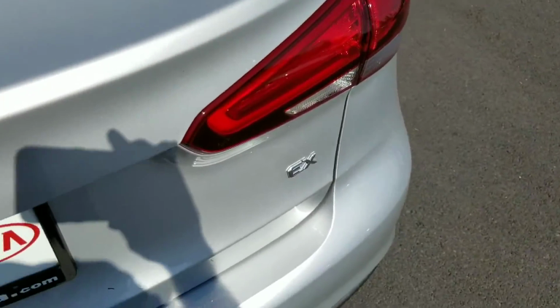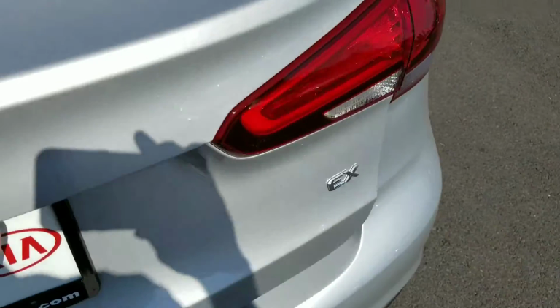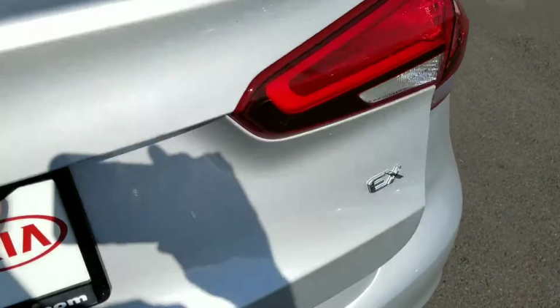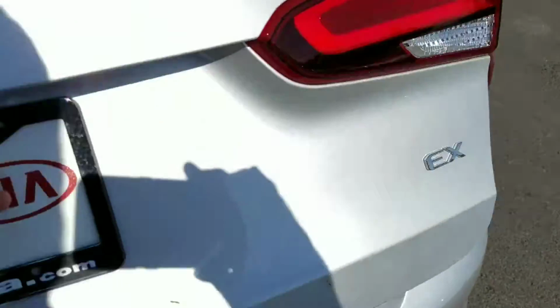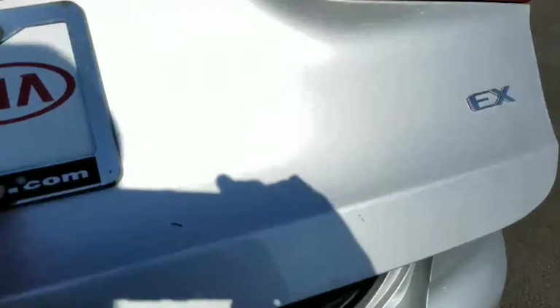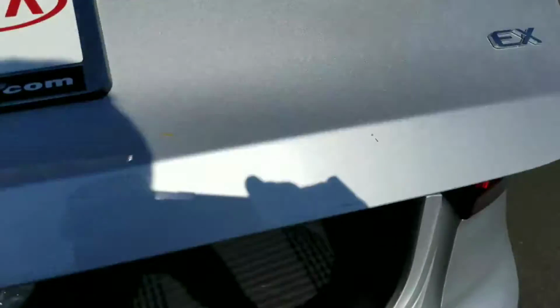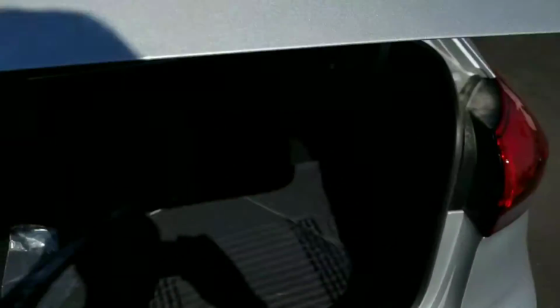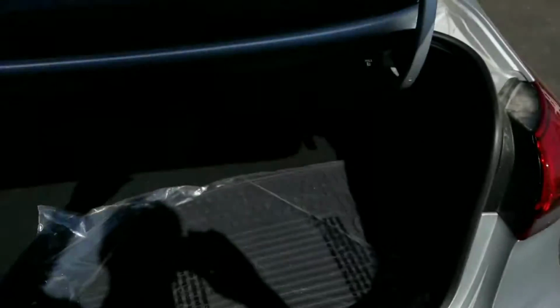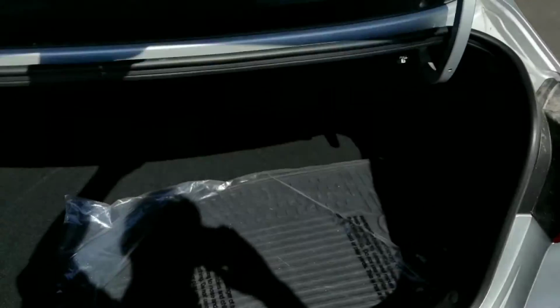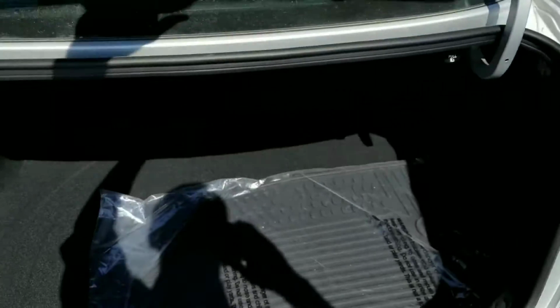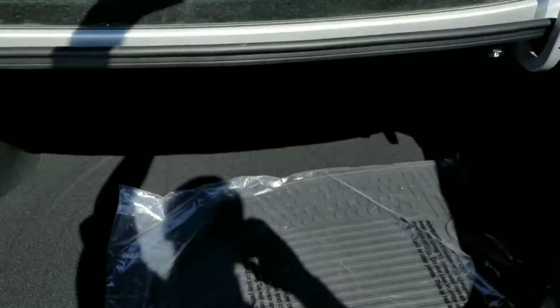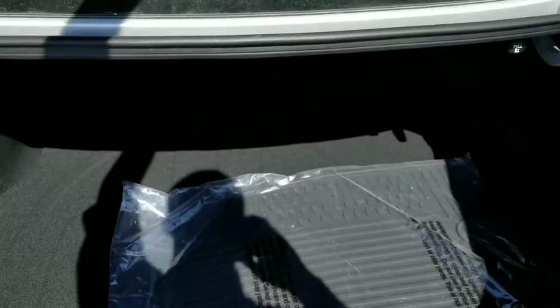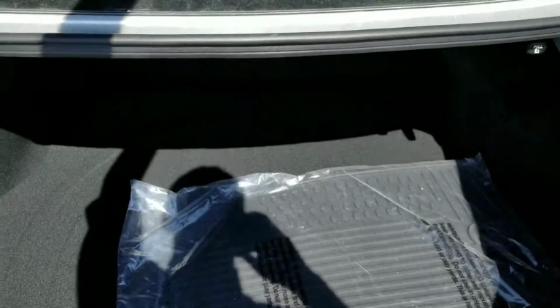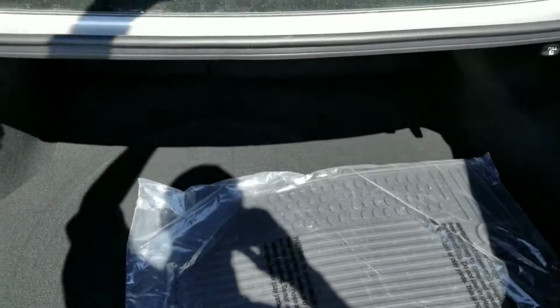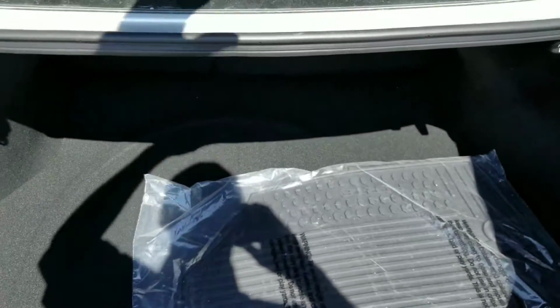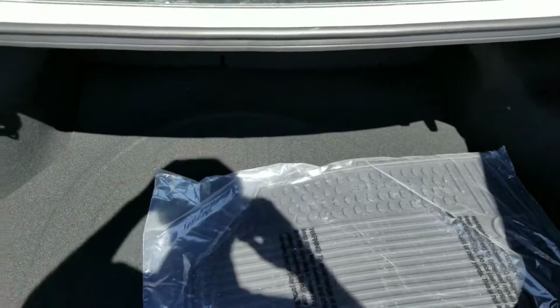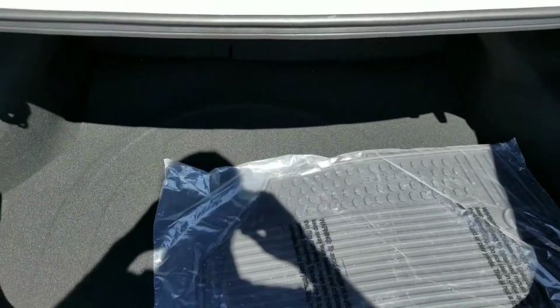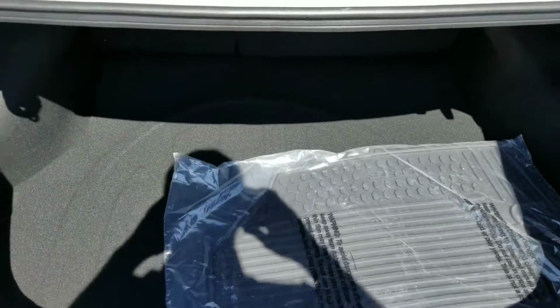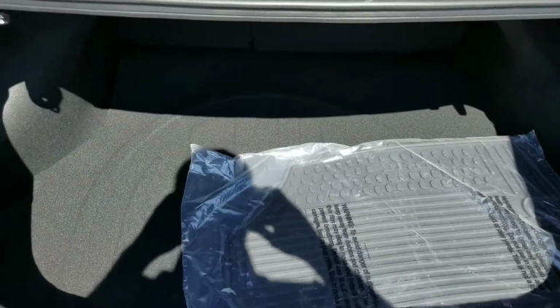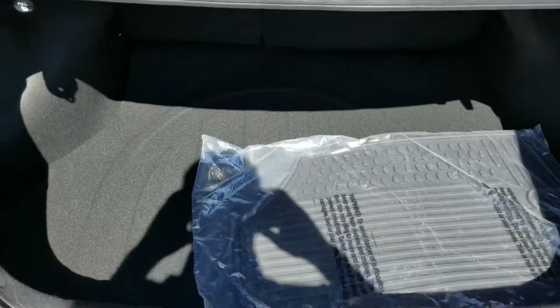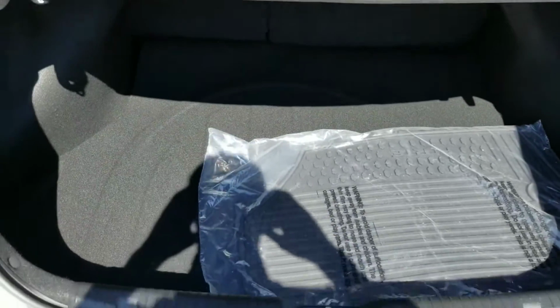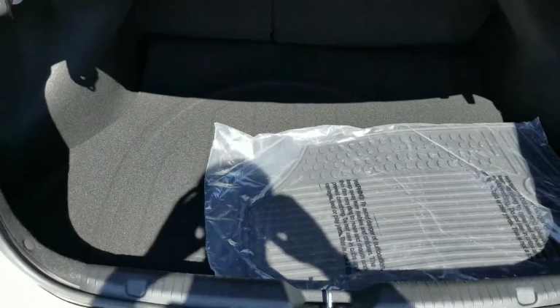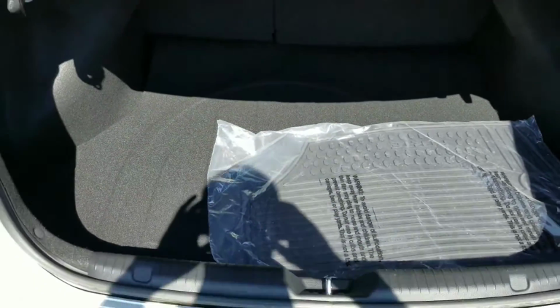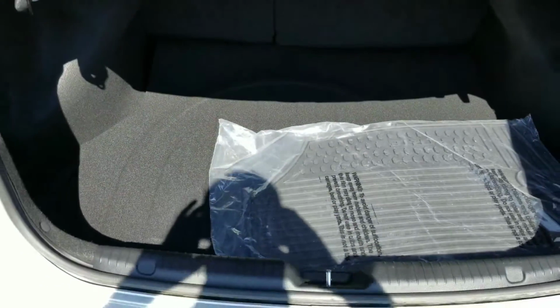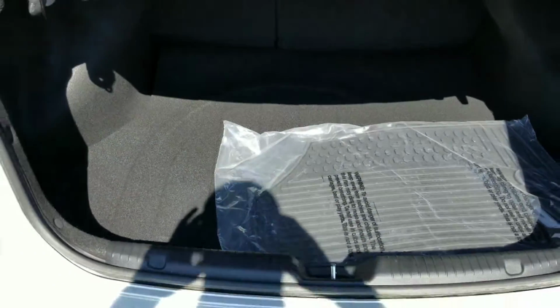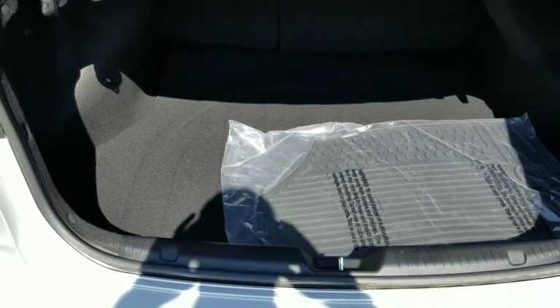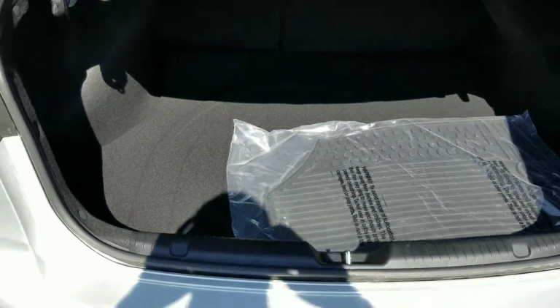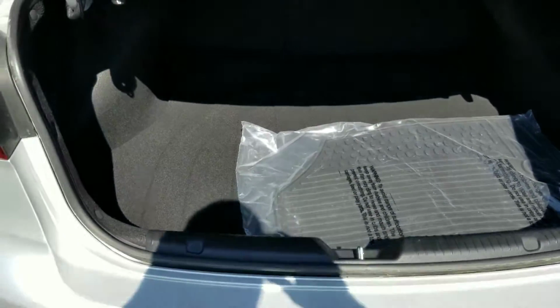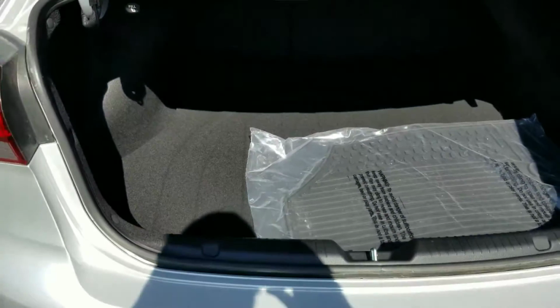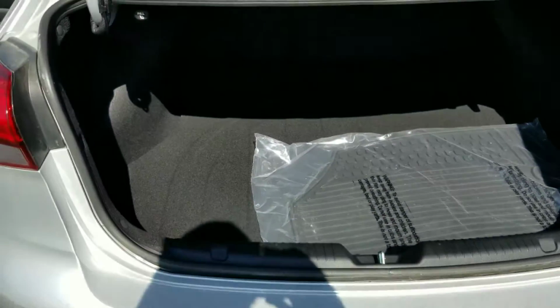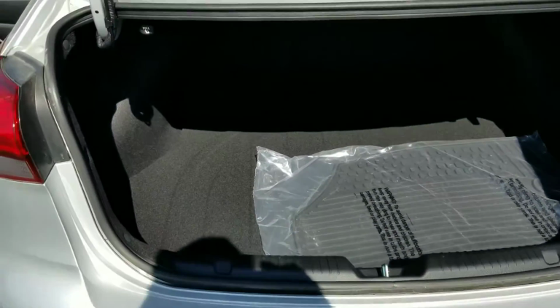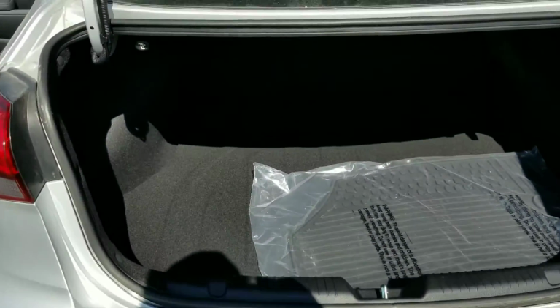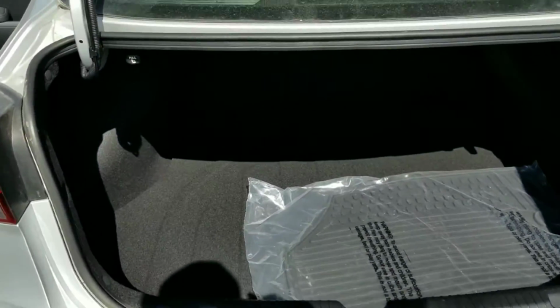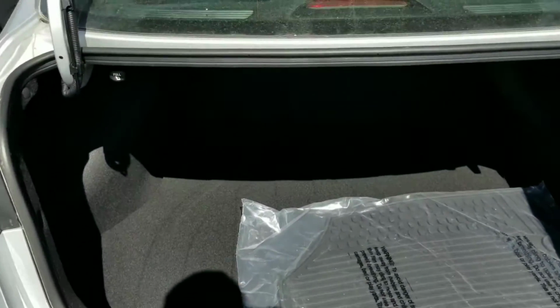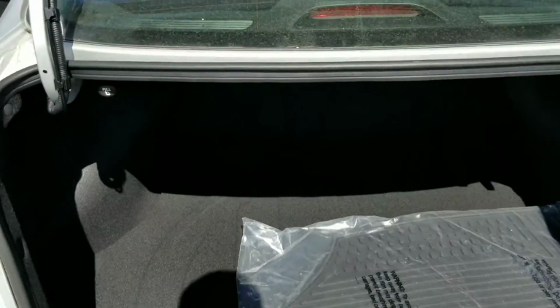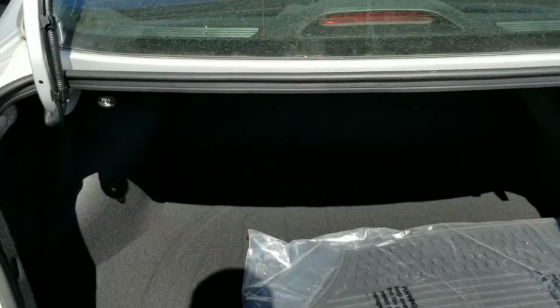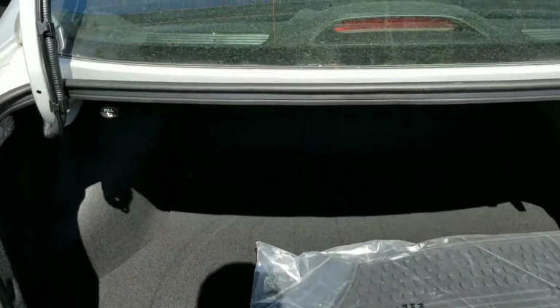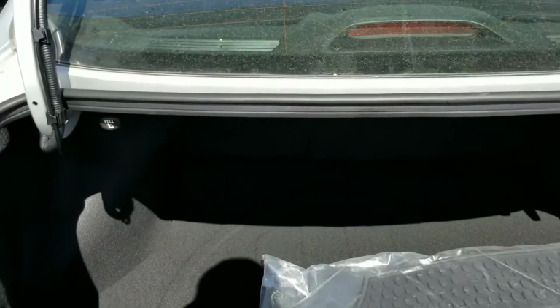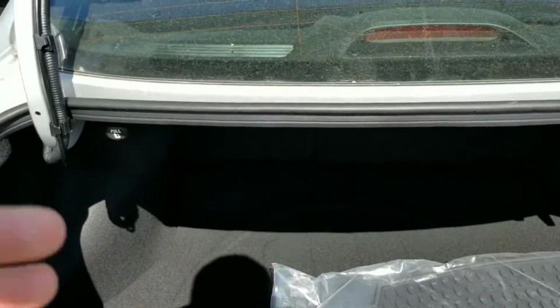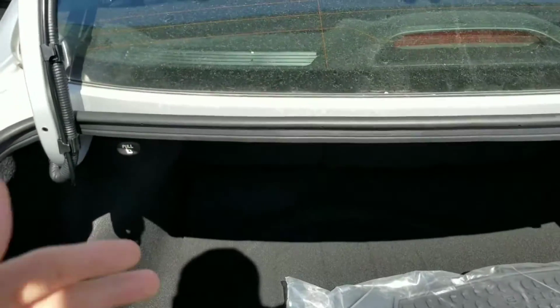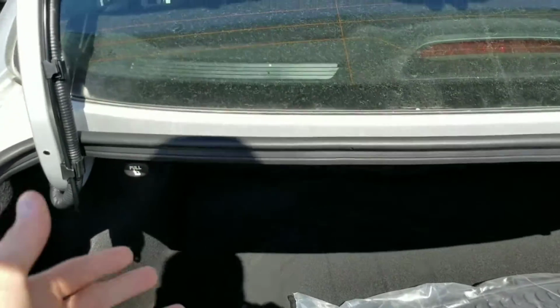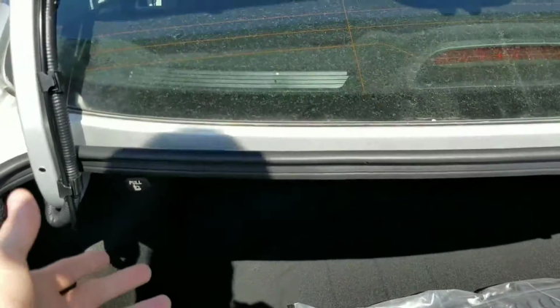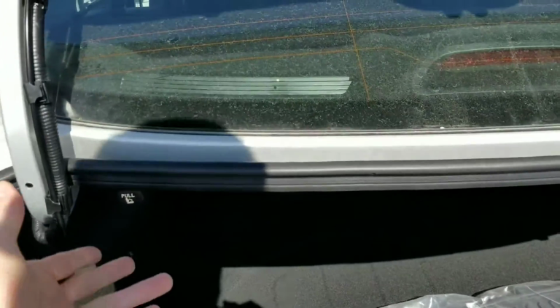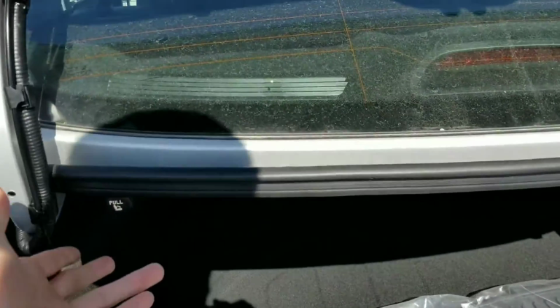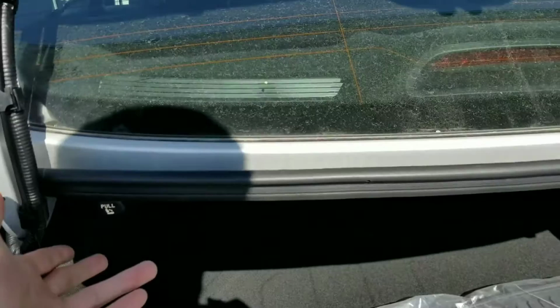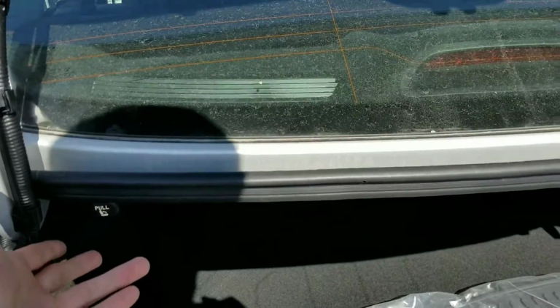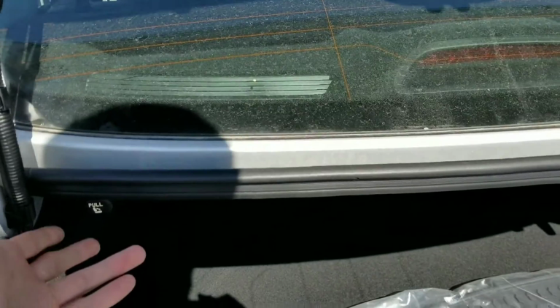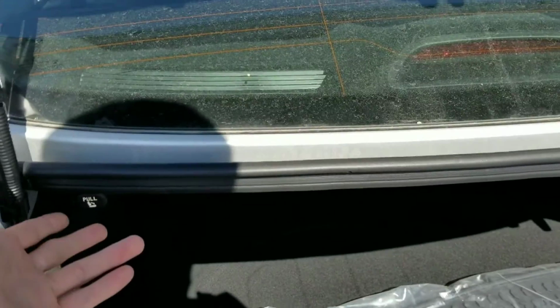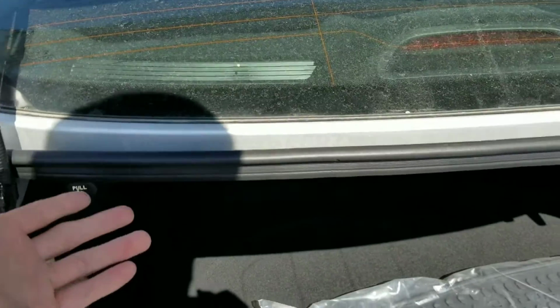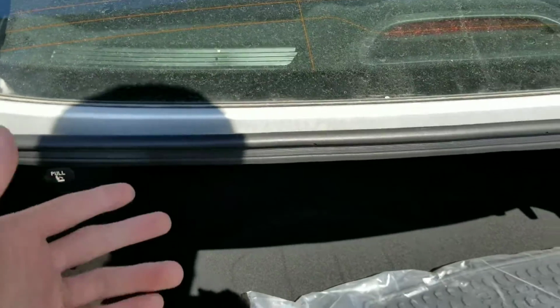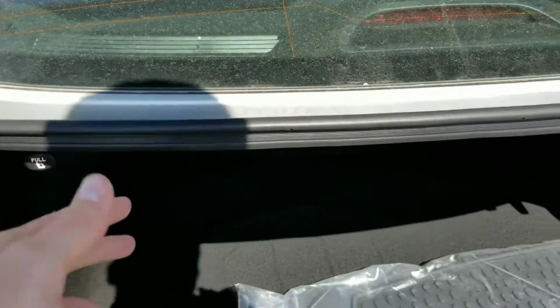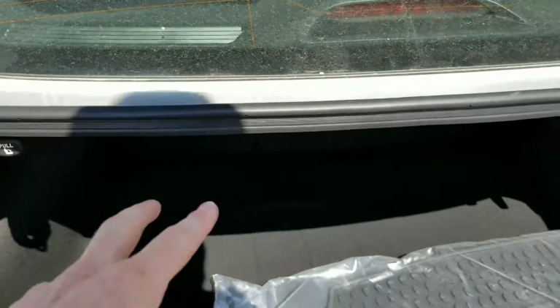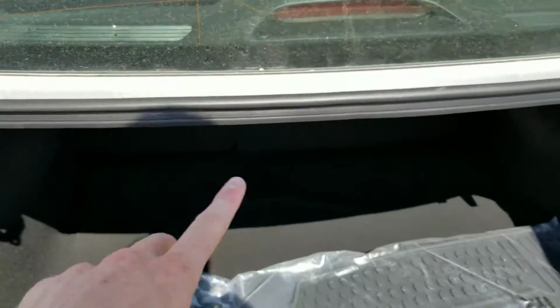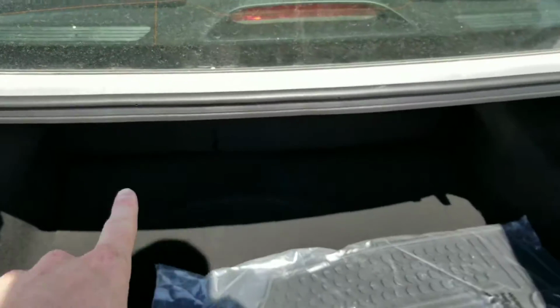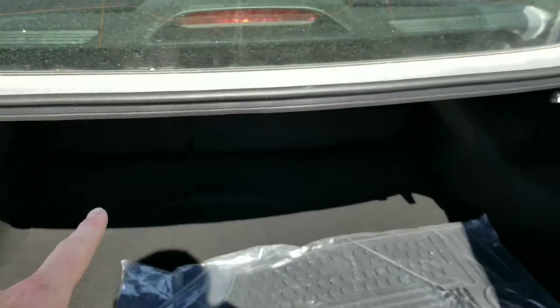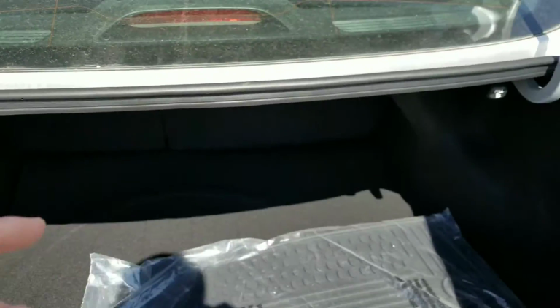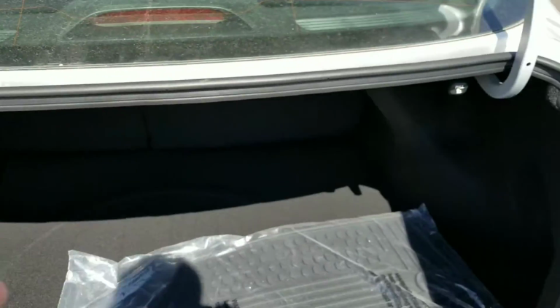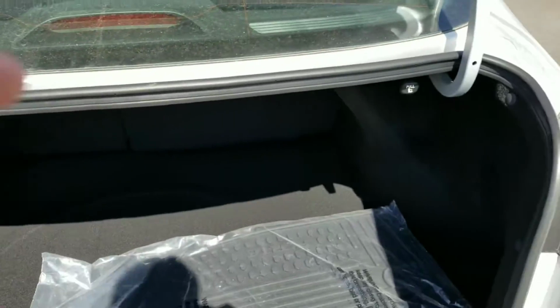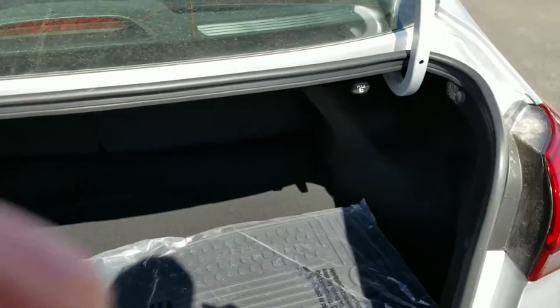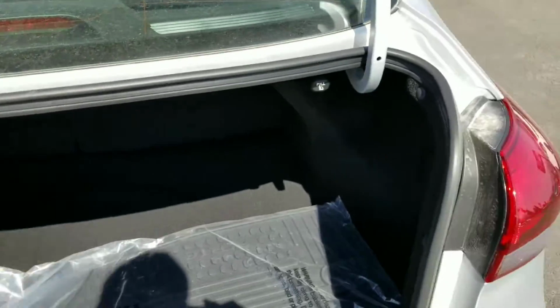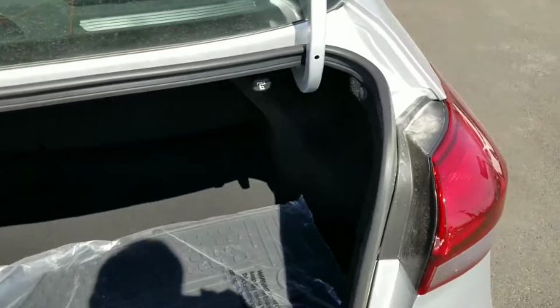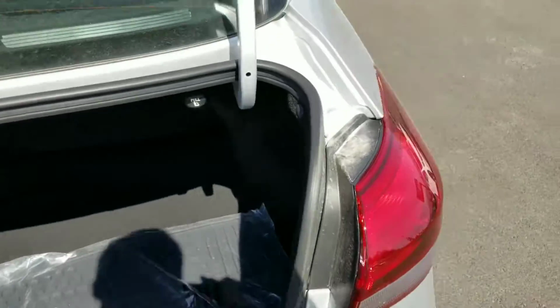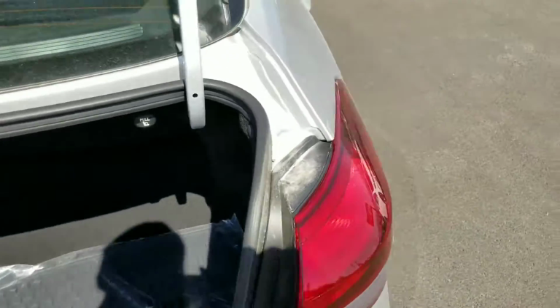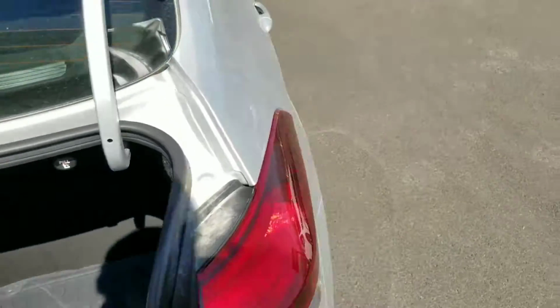Of course you have a backup camera. And then these pull tabs here to put down the 60-40 folding seats.